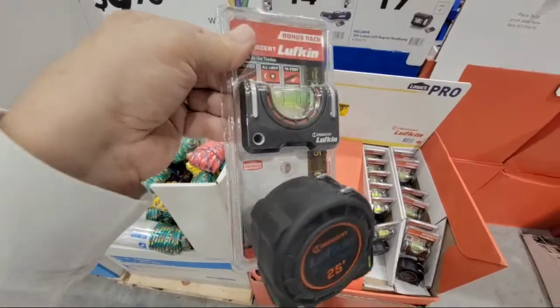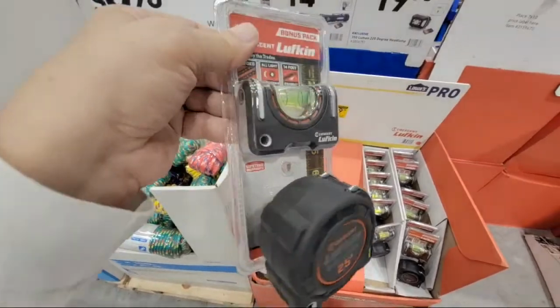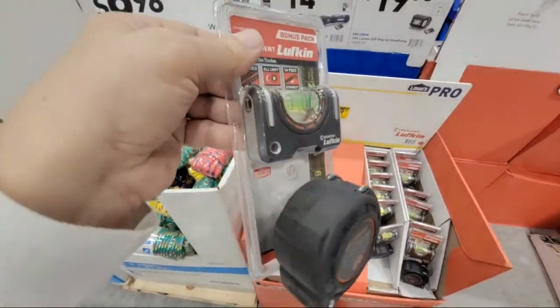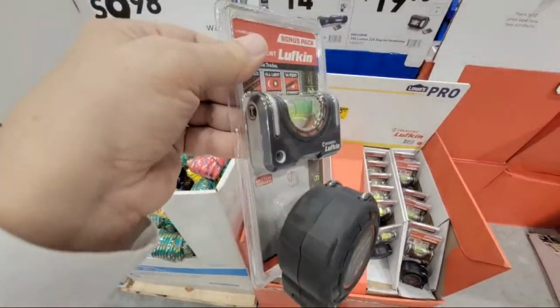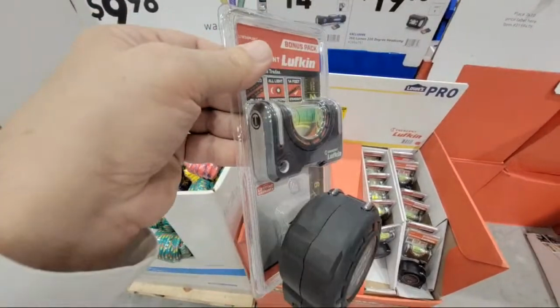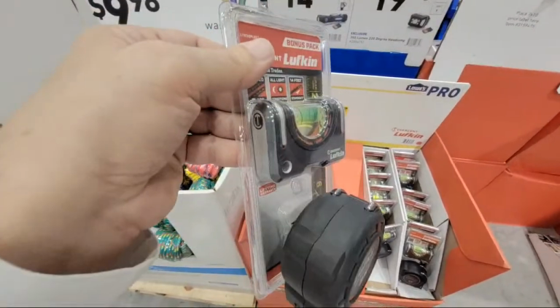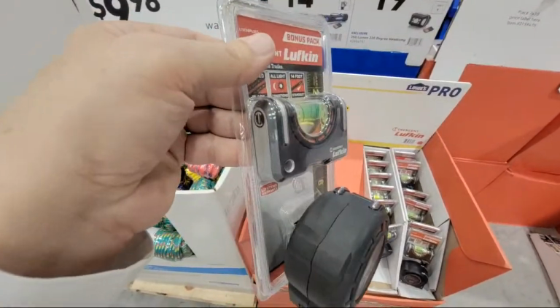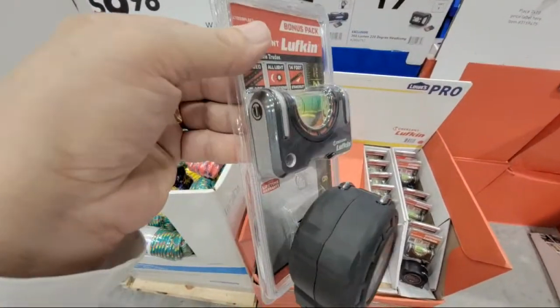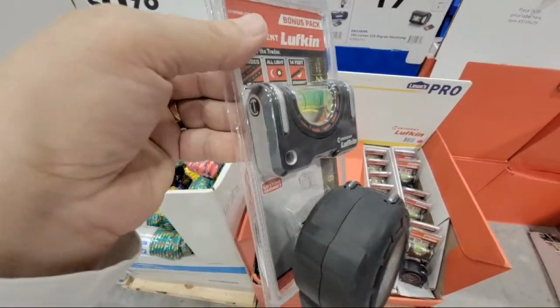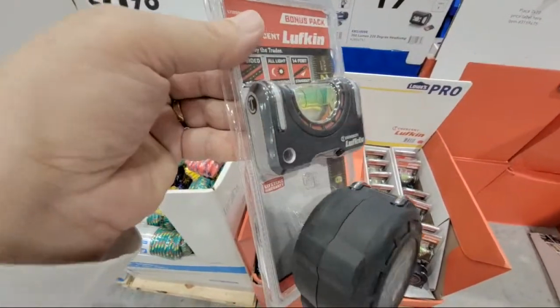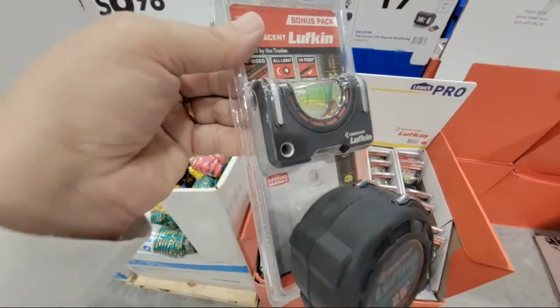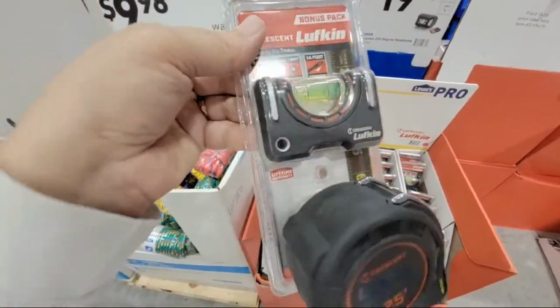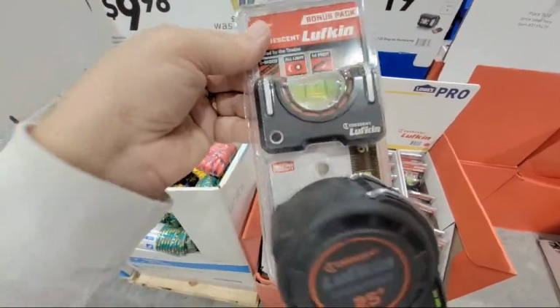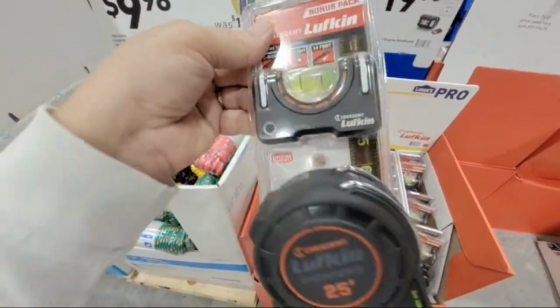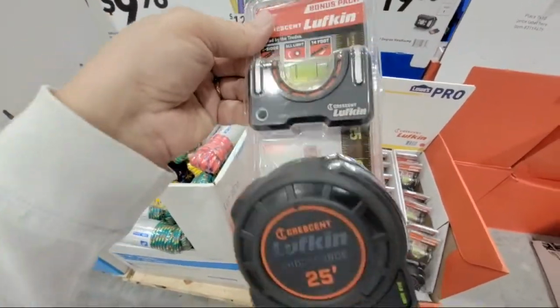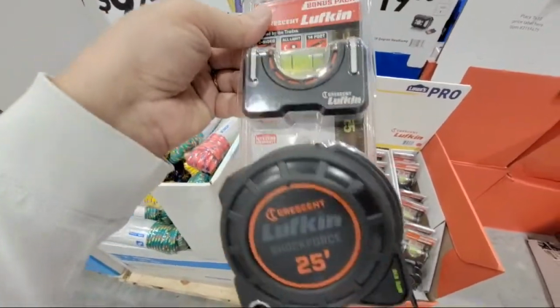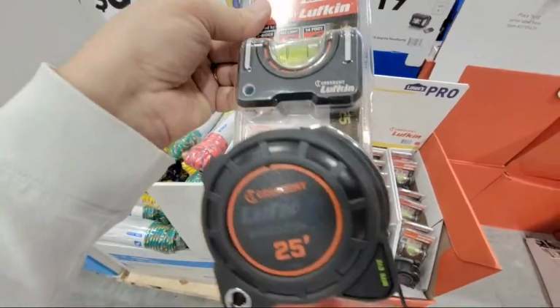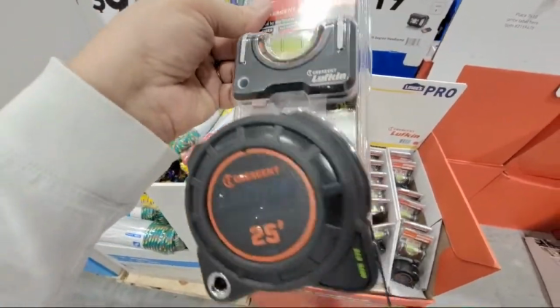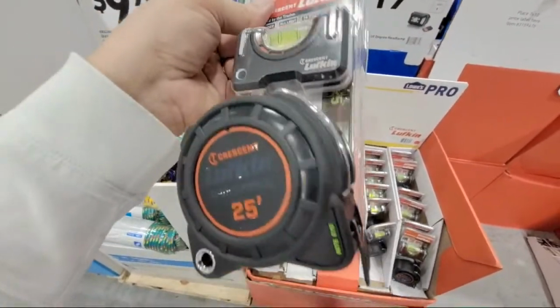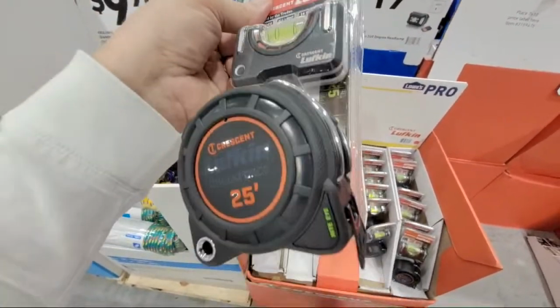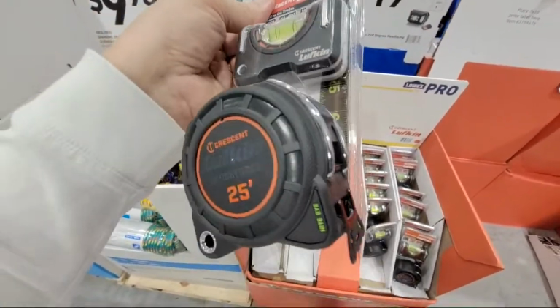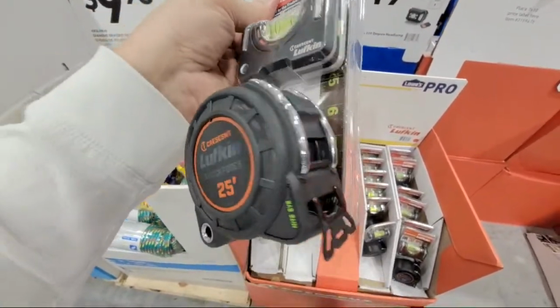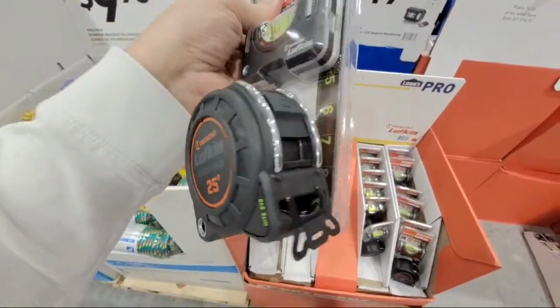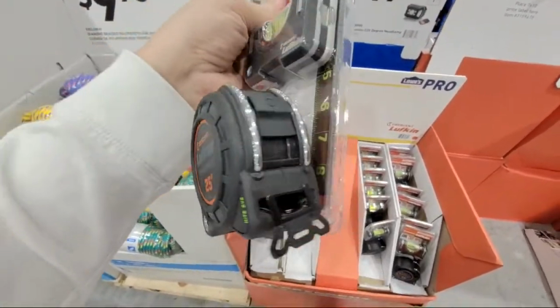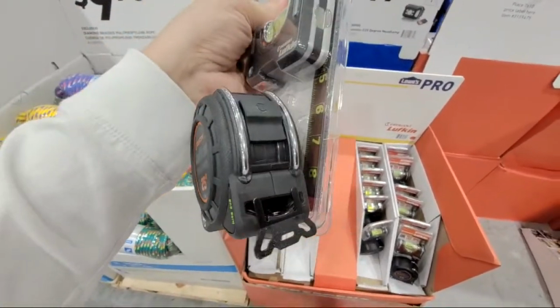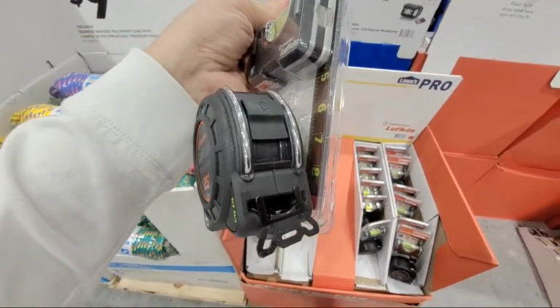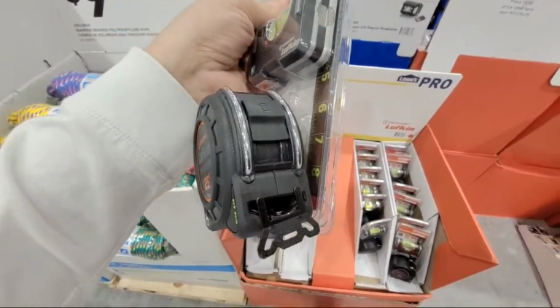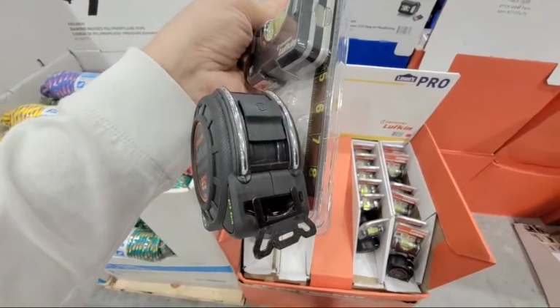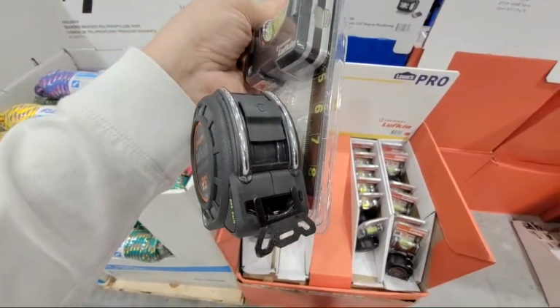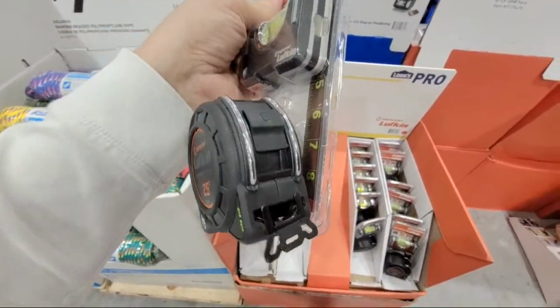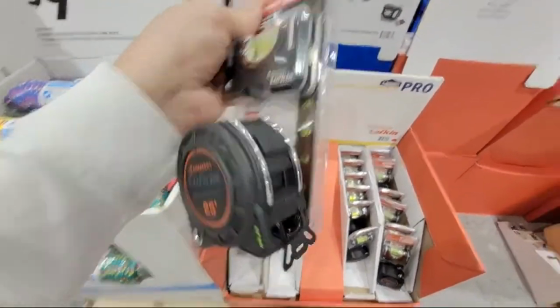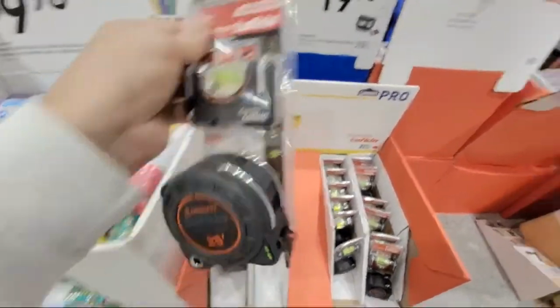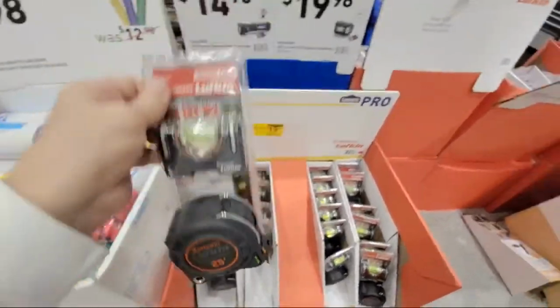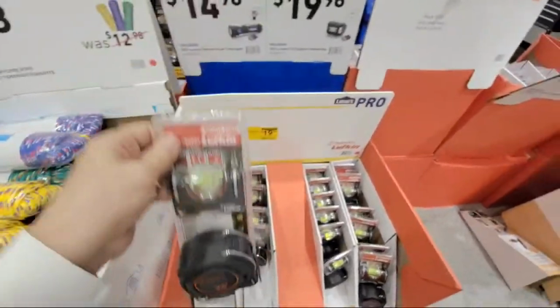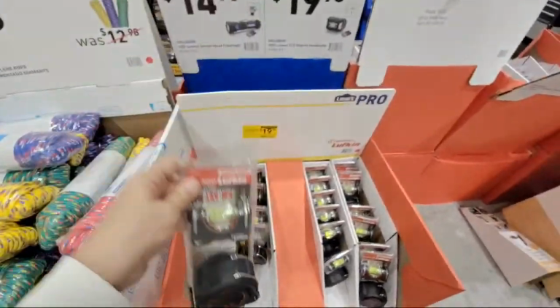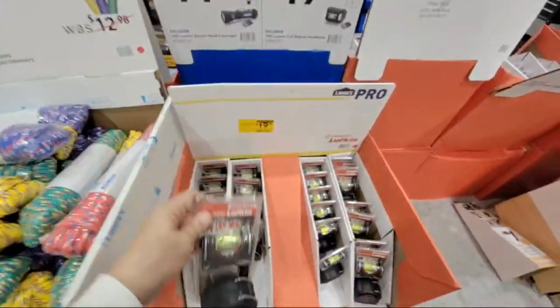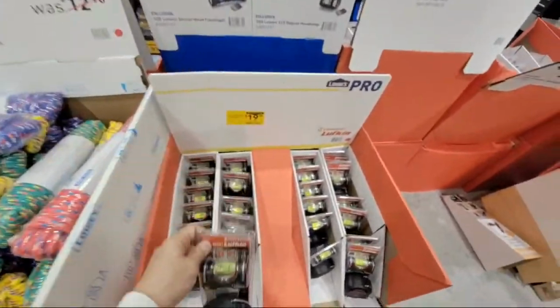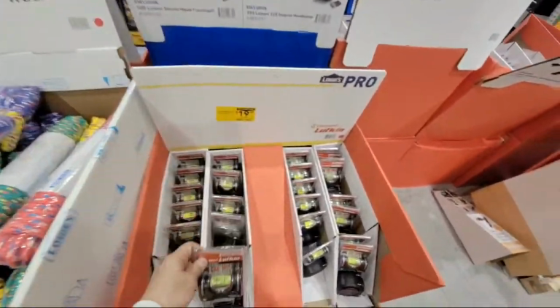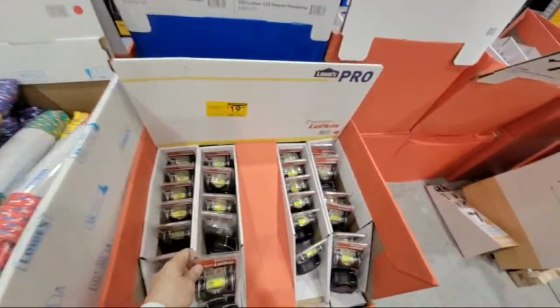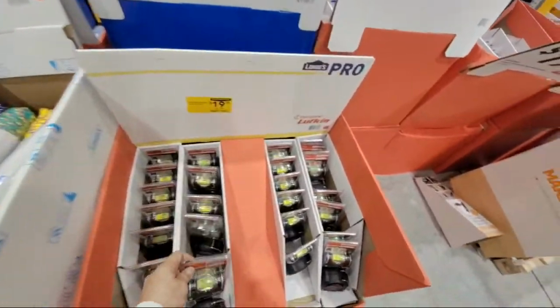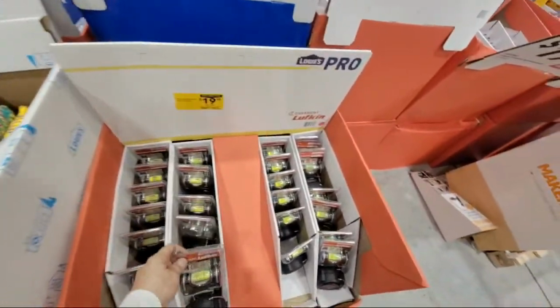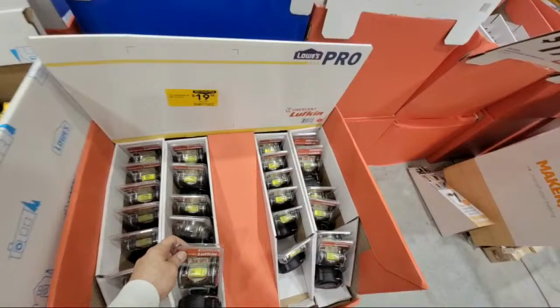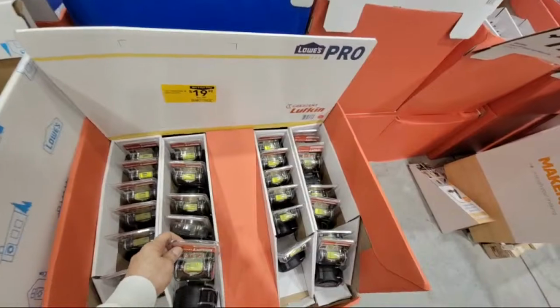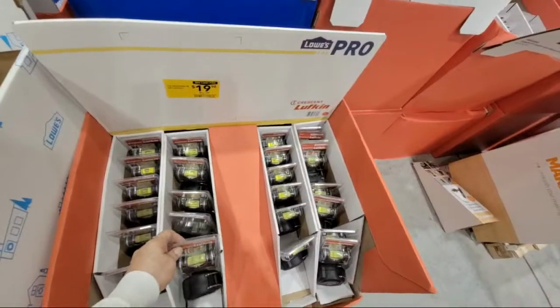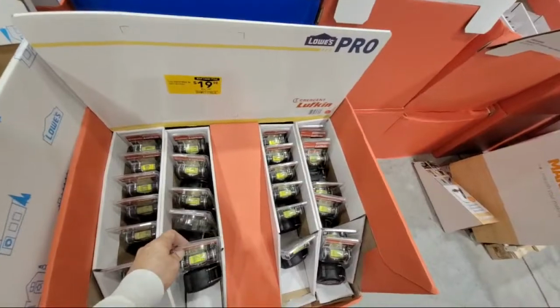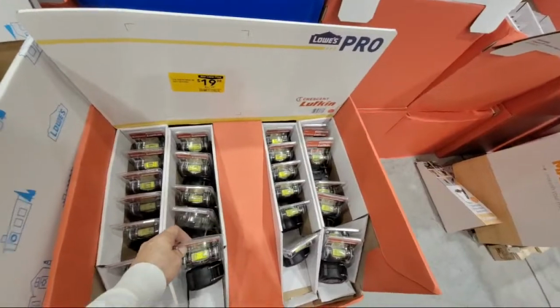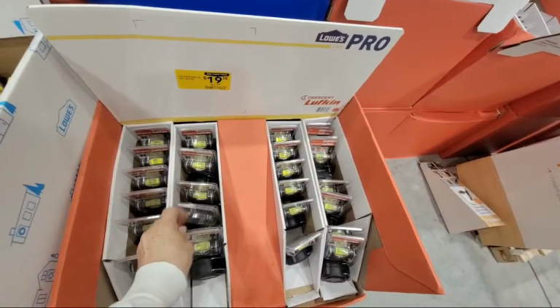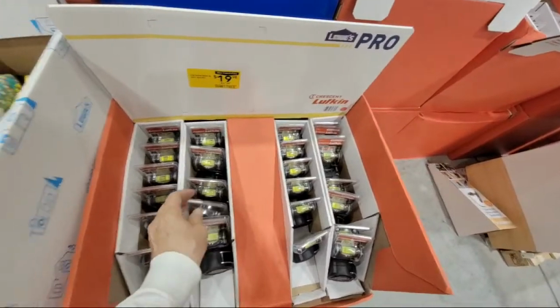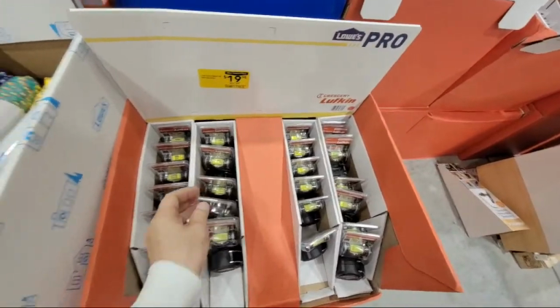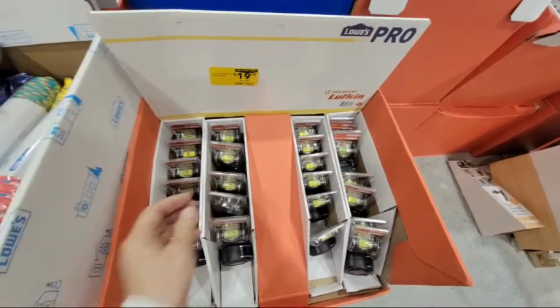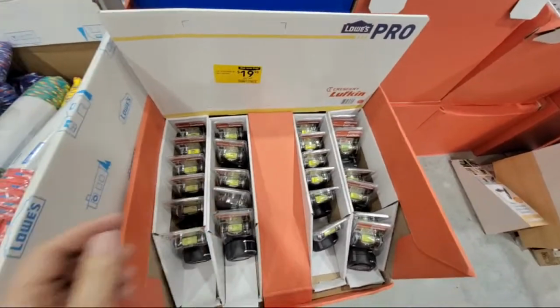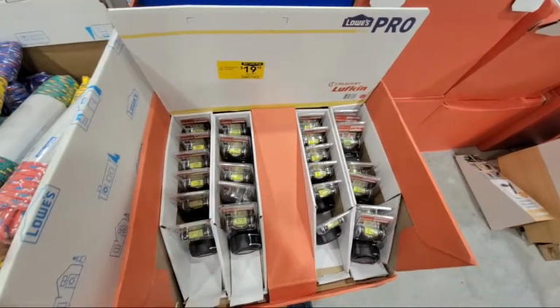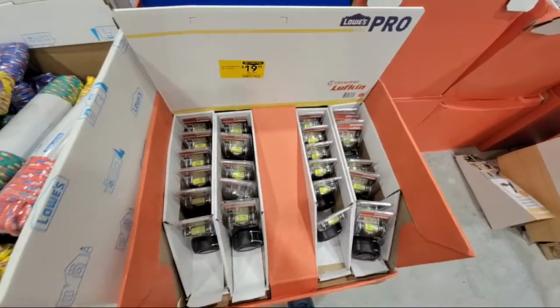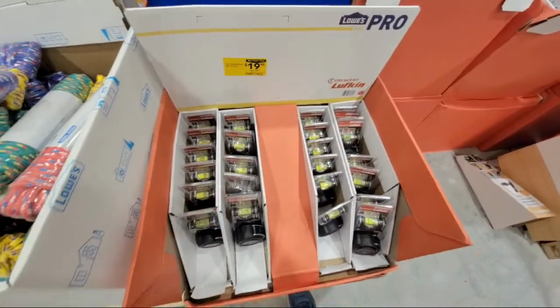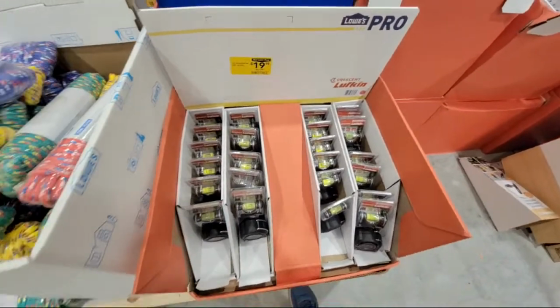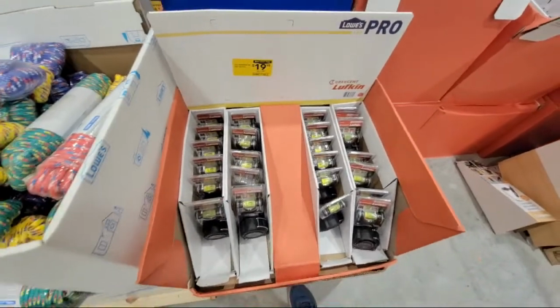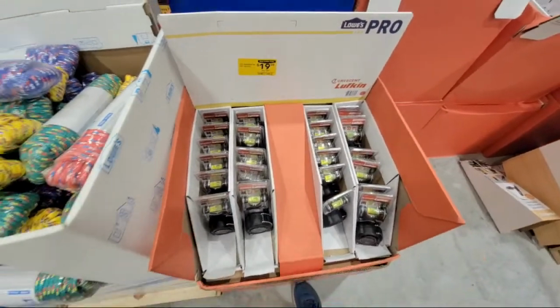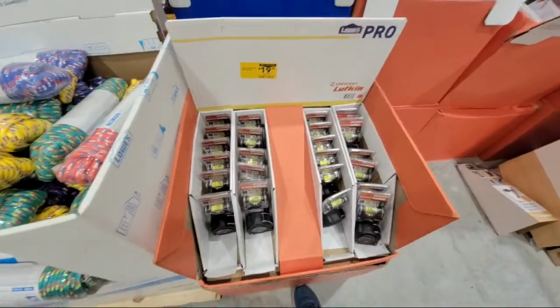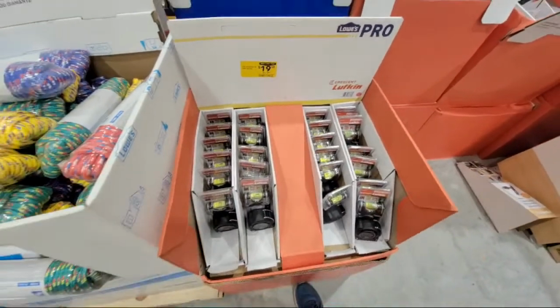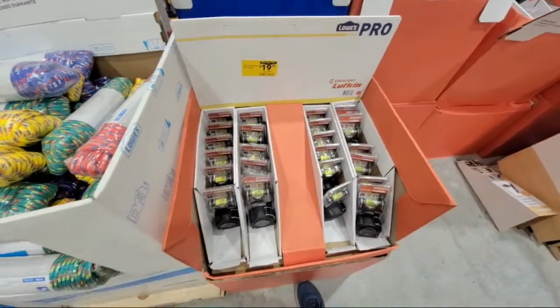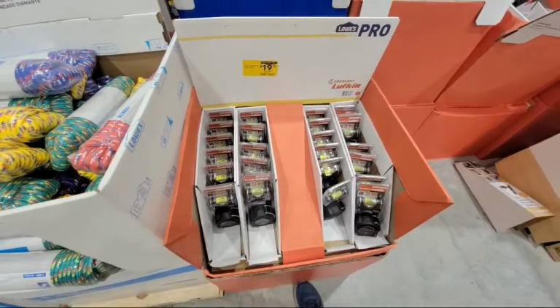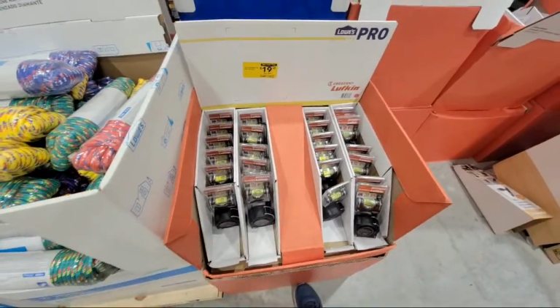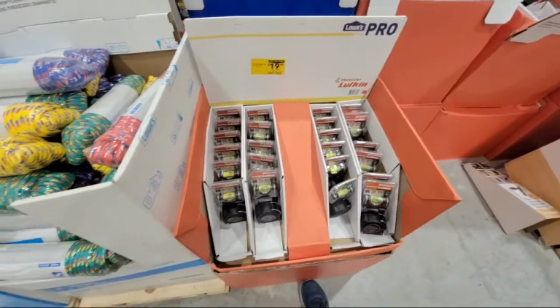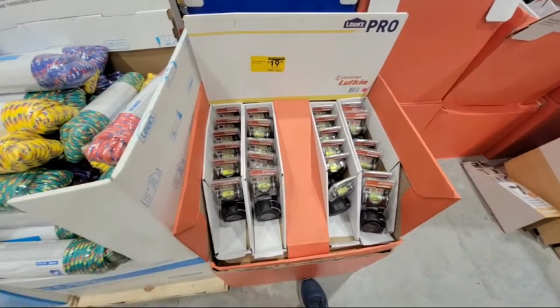I like this one - it's got that little spirit level in there and it's got the night eye feature. These are cool.